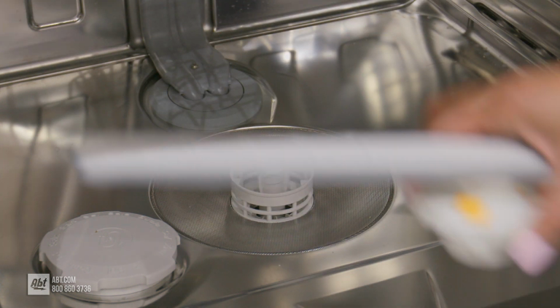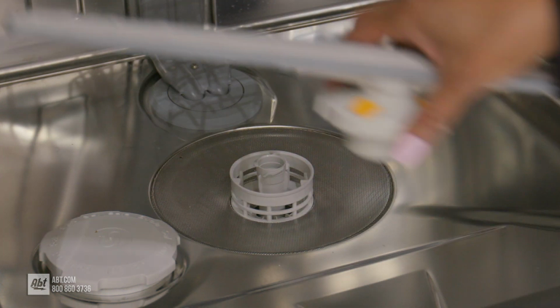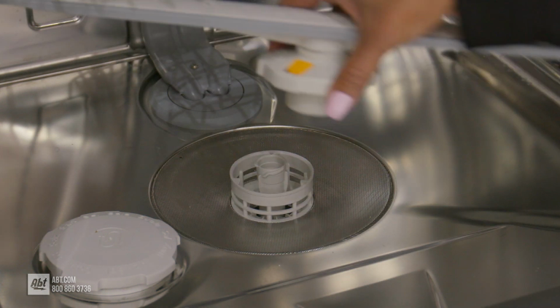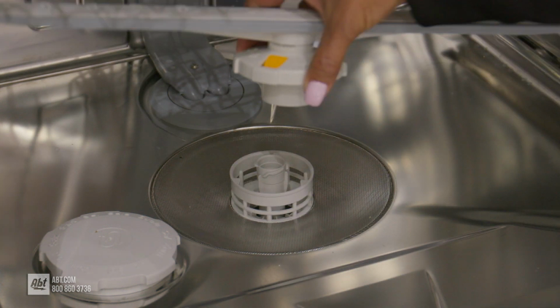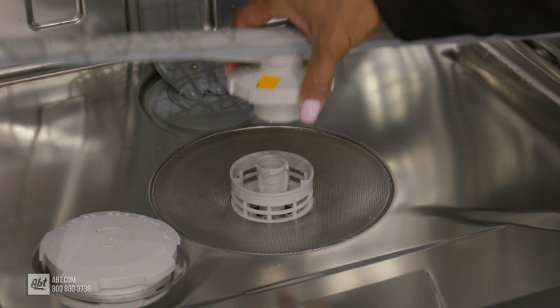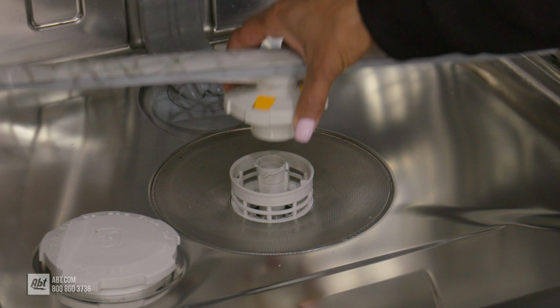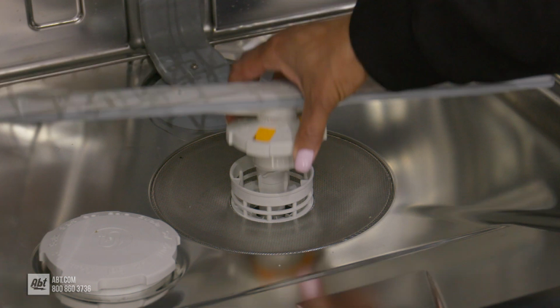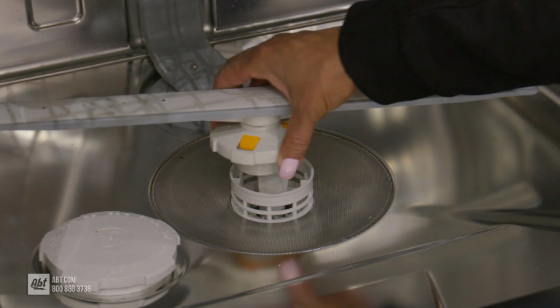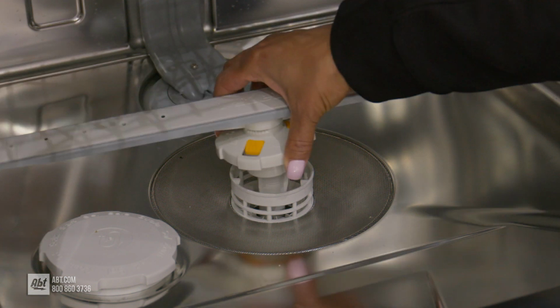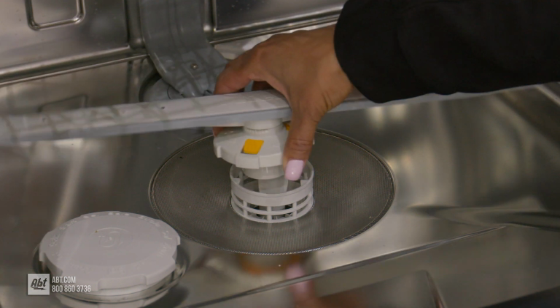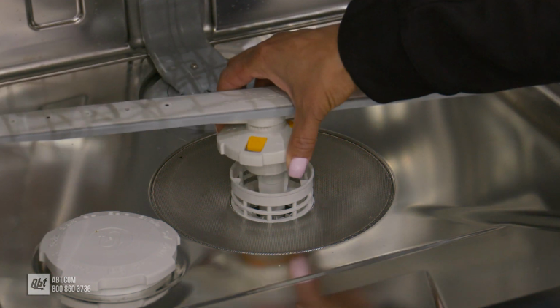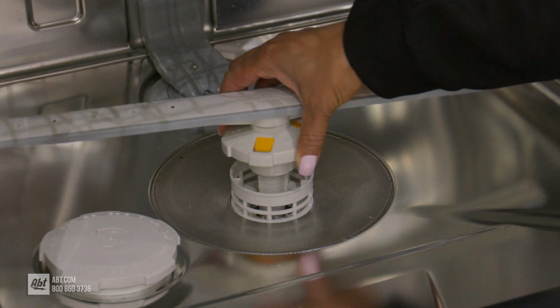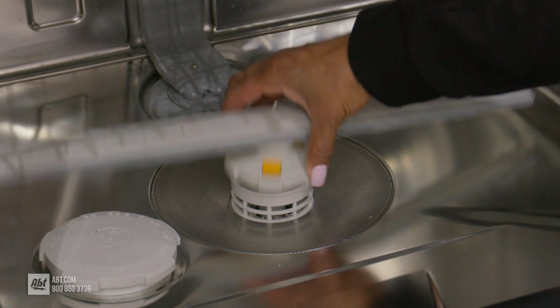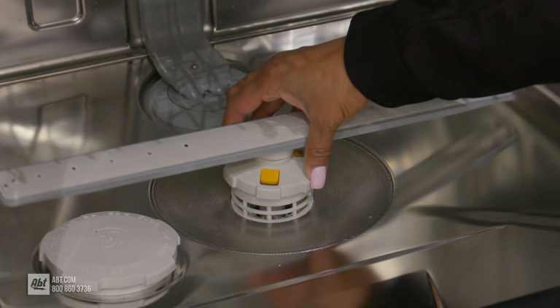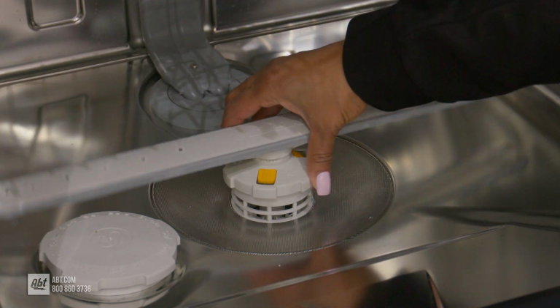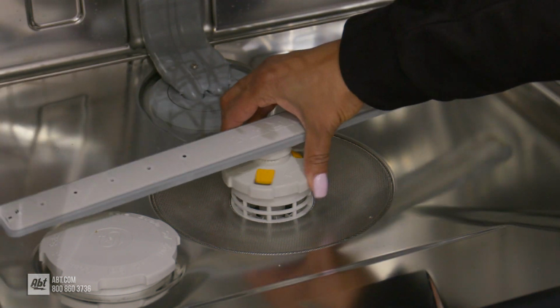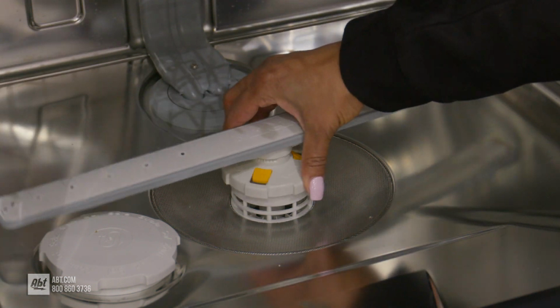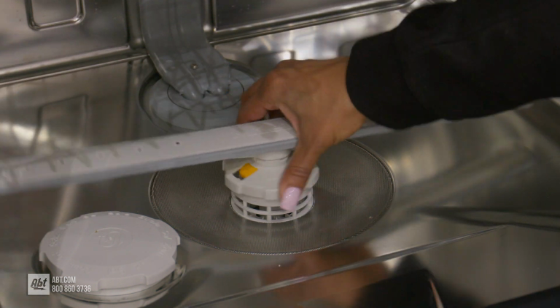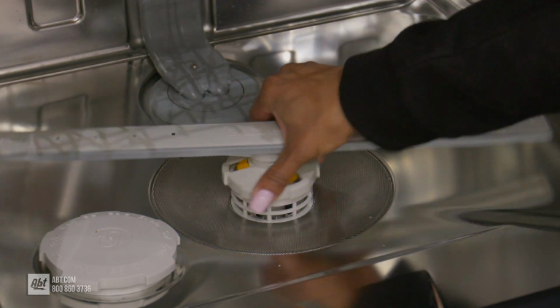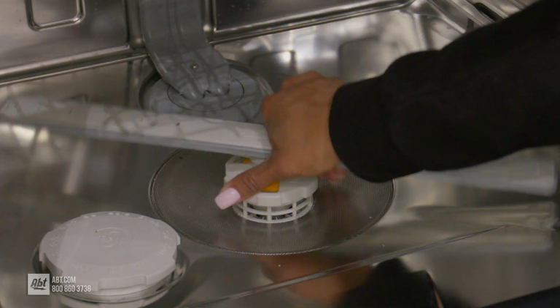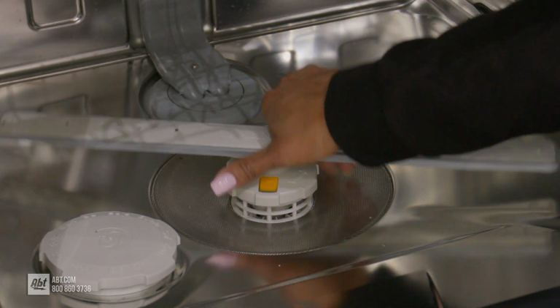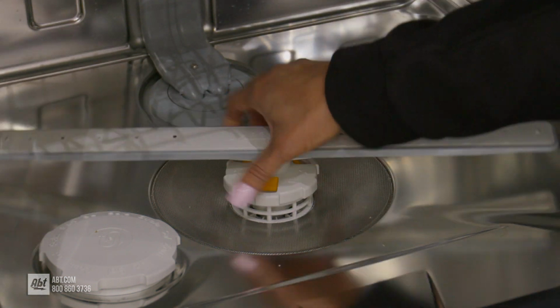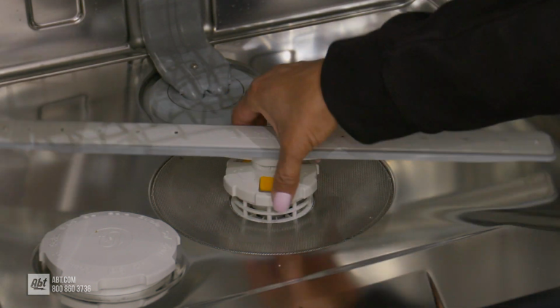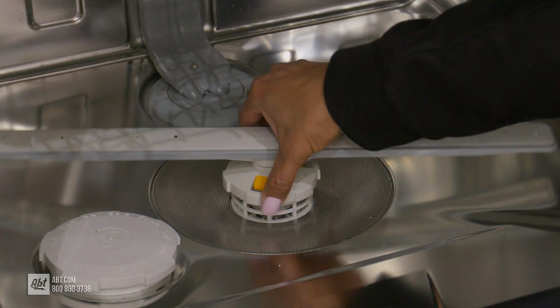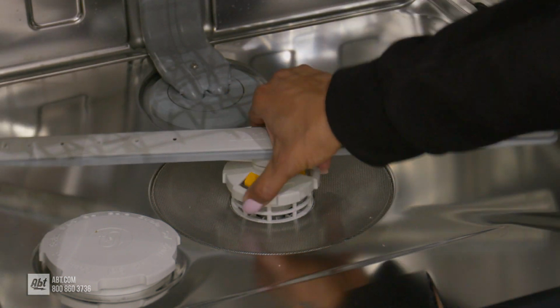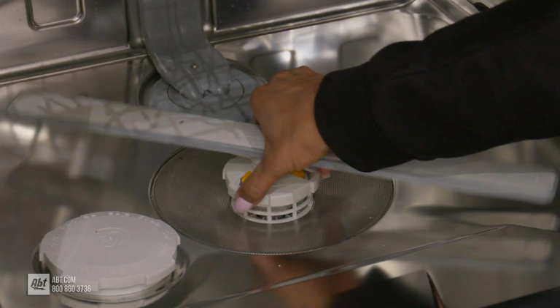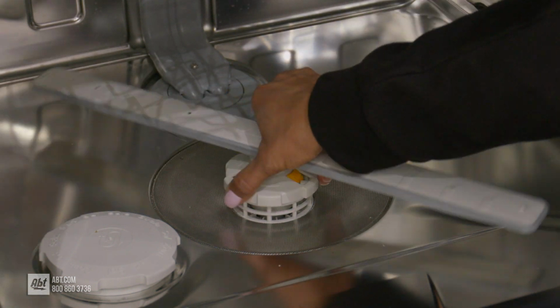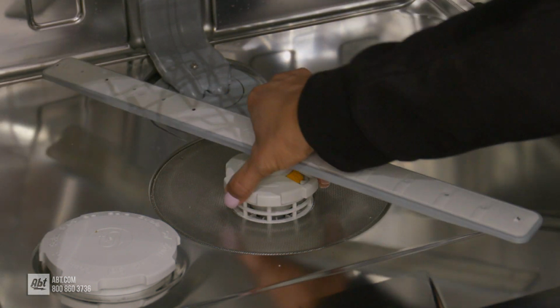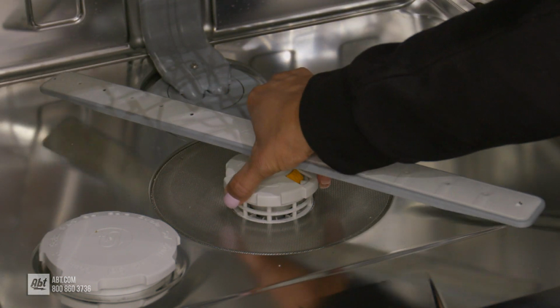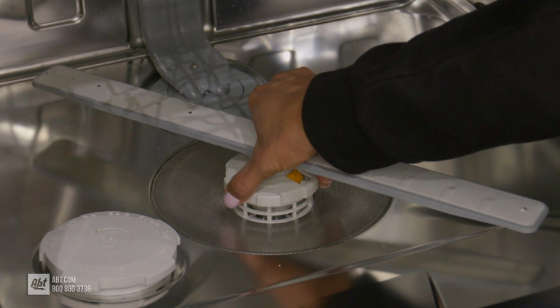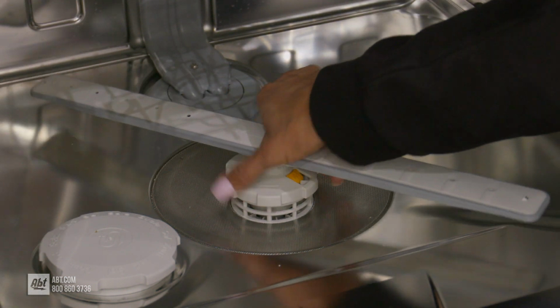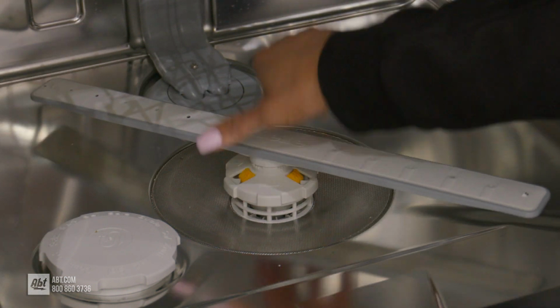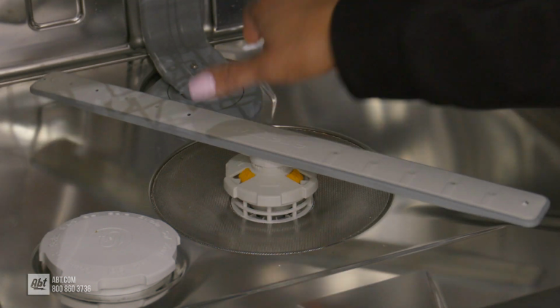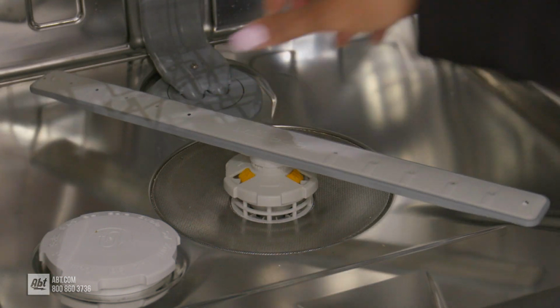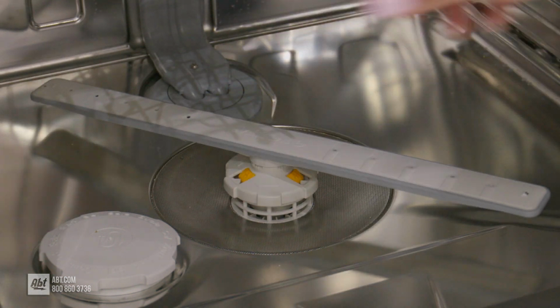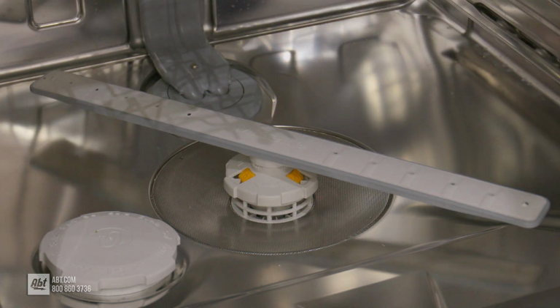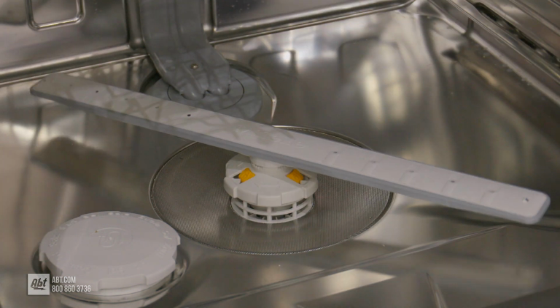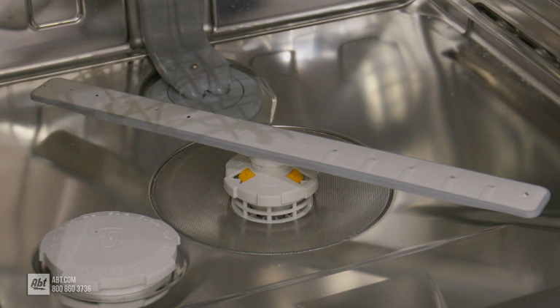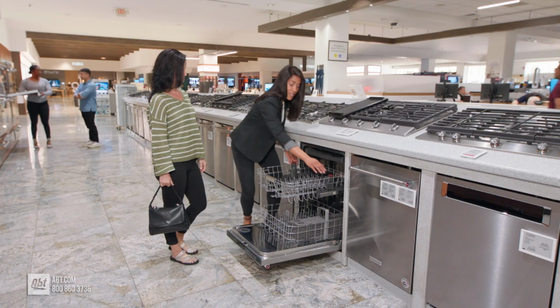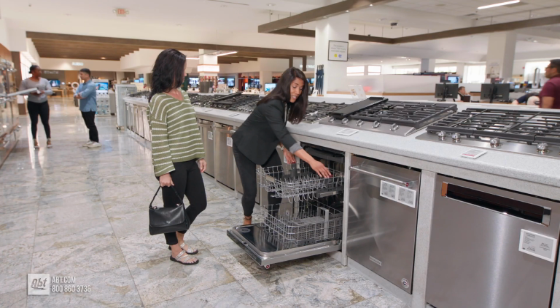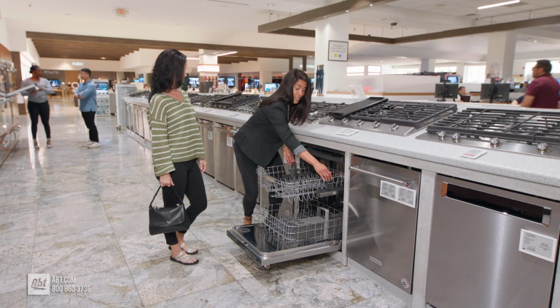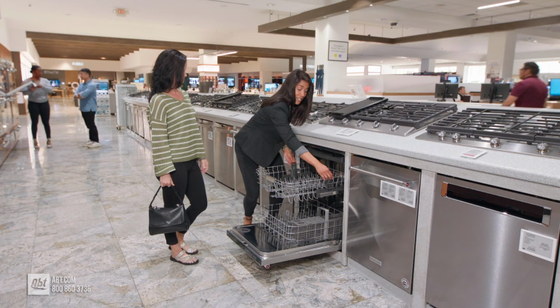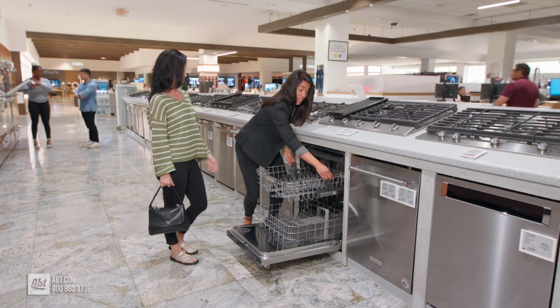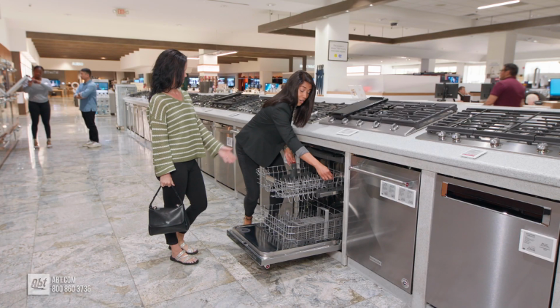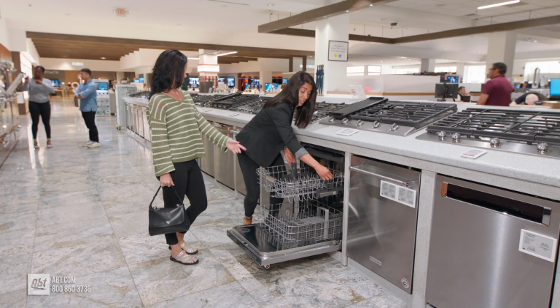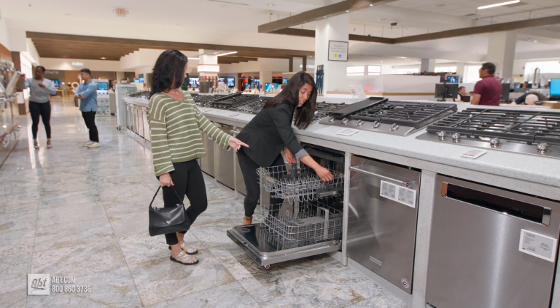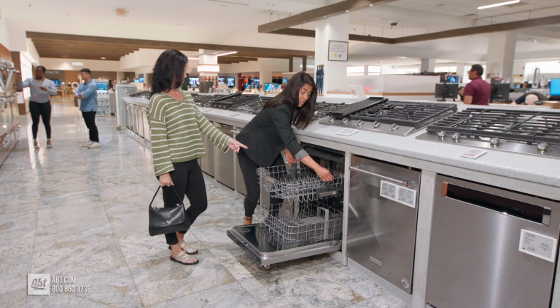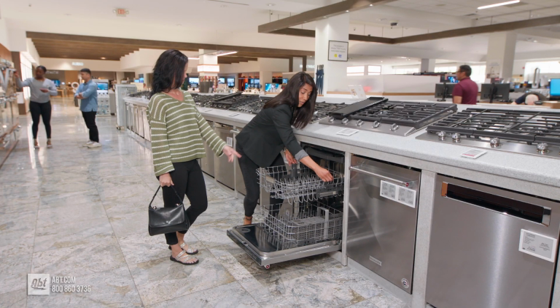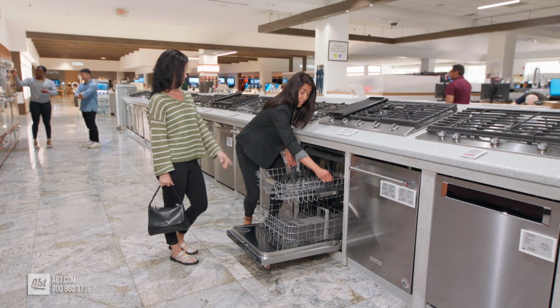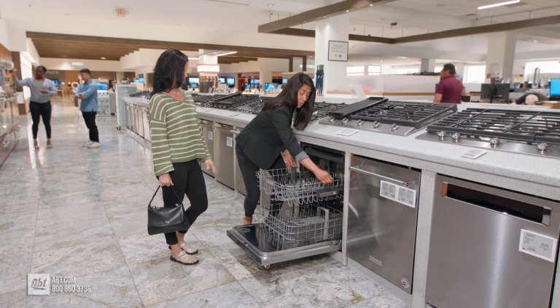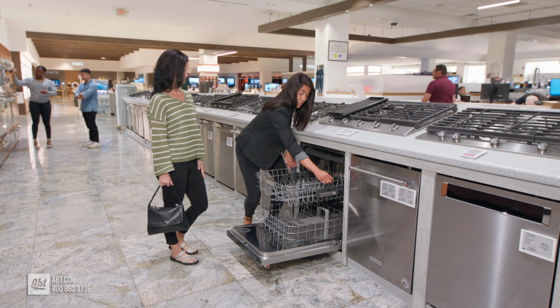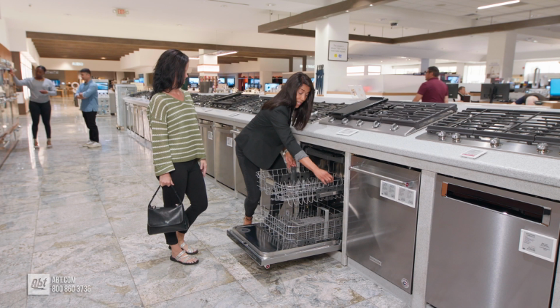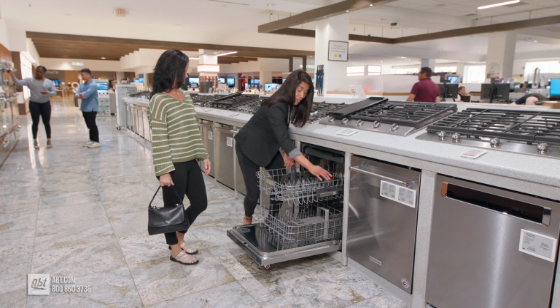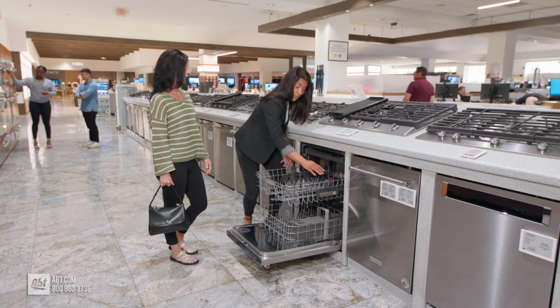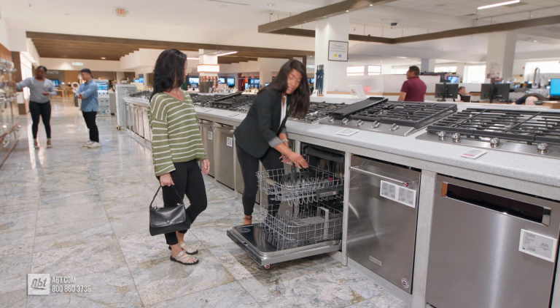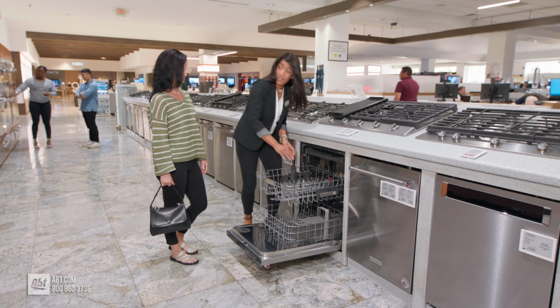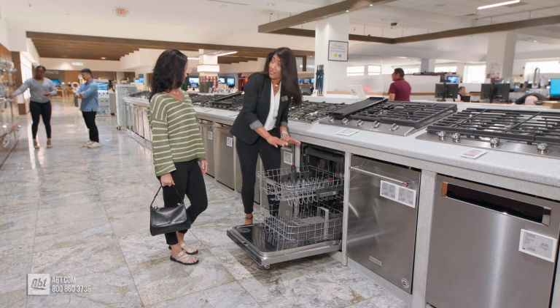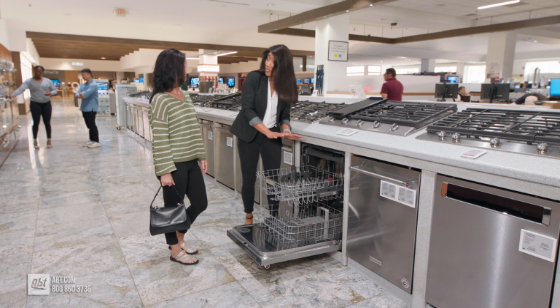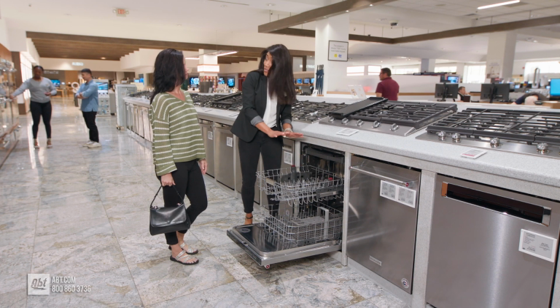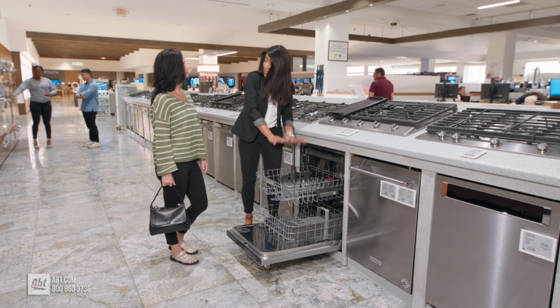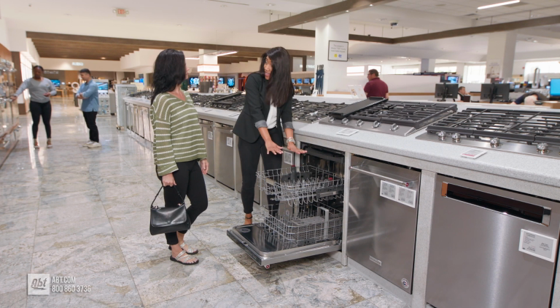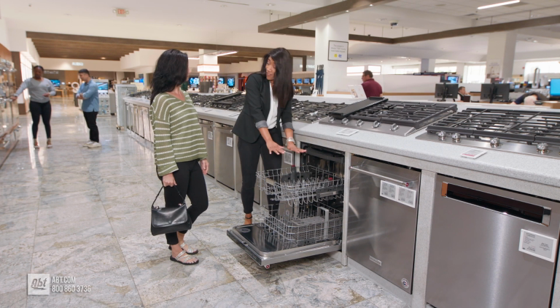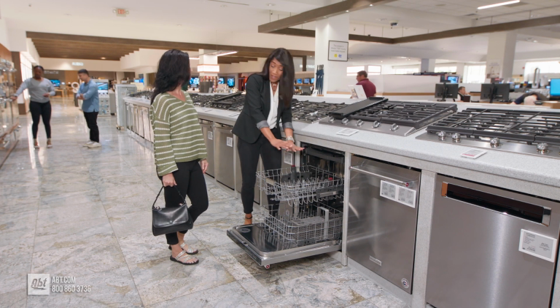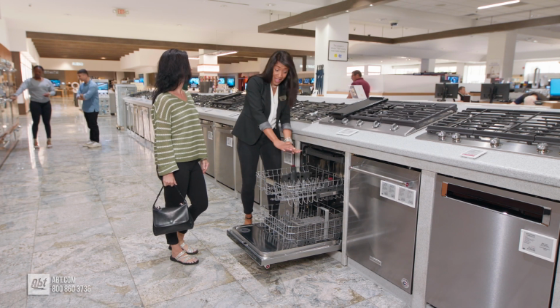To learn more about dishwashers, check out our dishwasher buying guide at app.com or visit our showroom located at 1200 North Milwaukee Avenue in Glenview, Illinois.